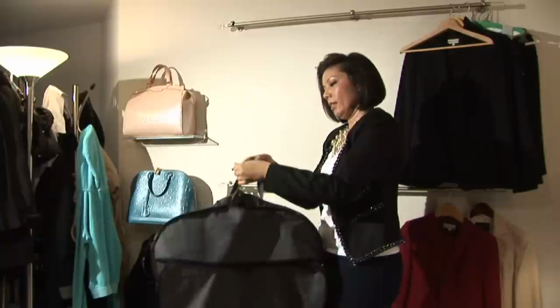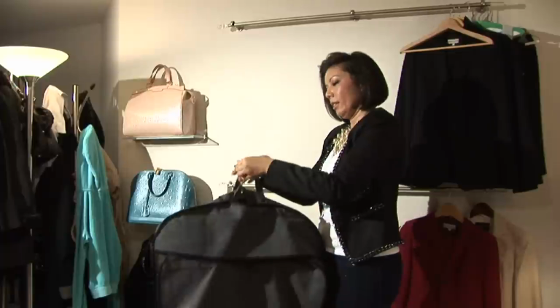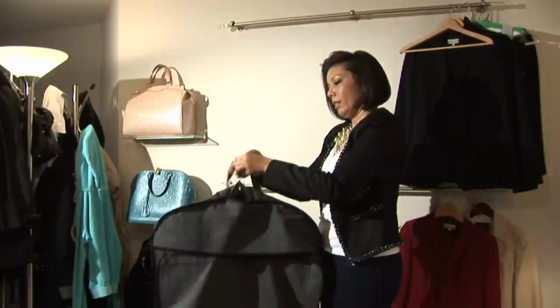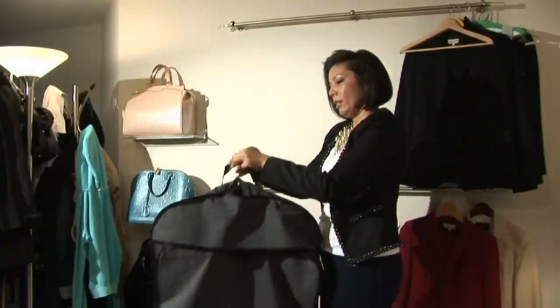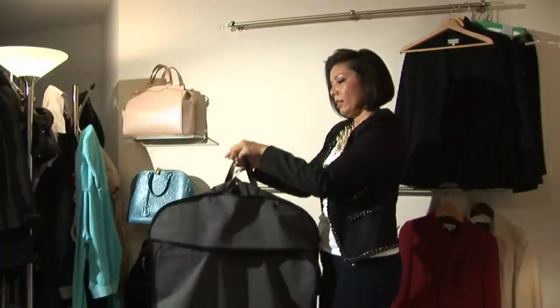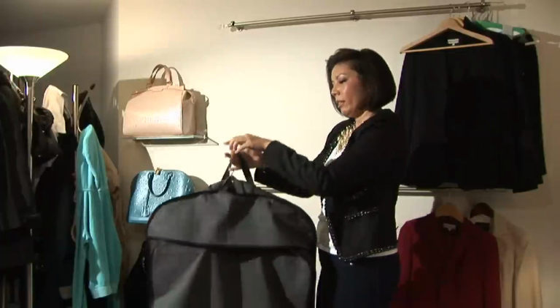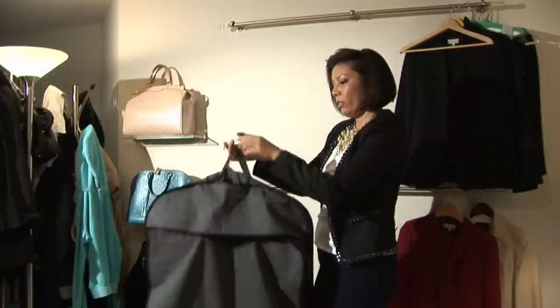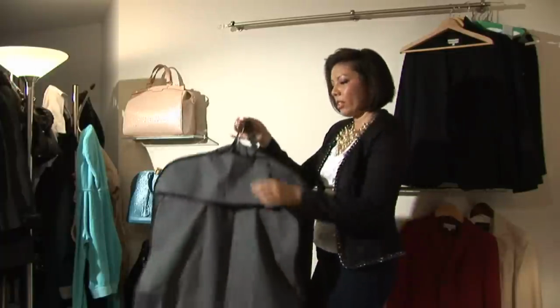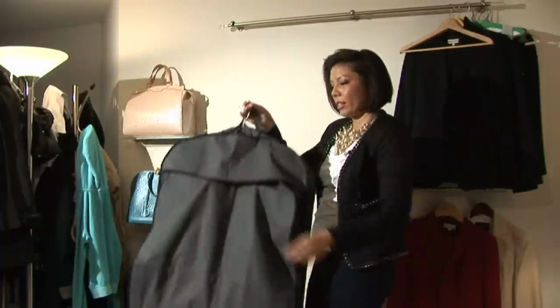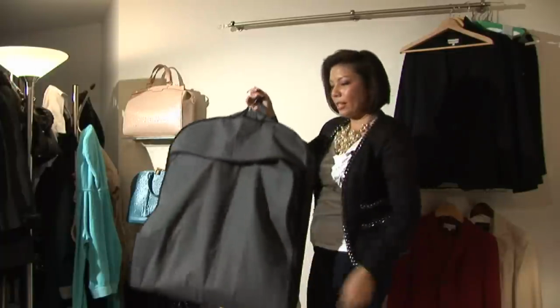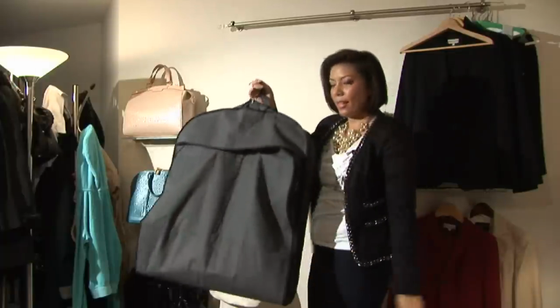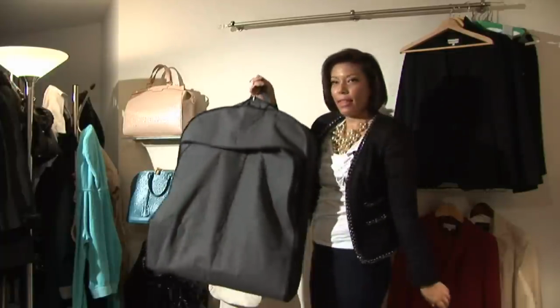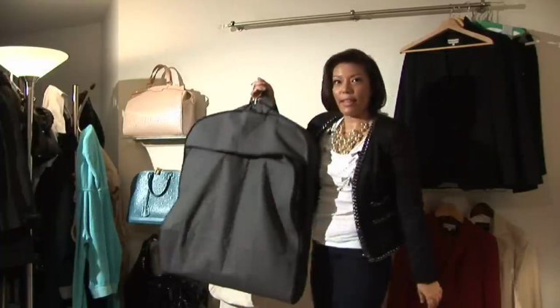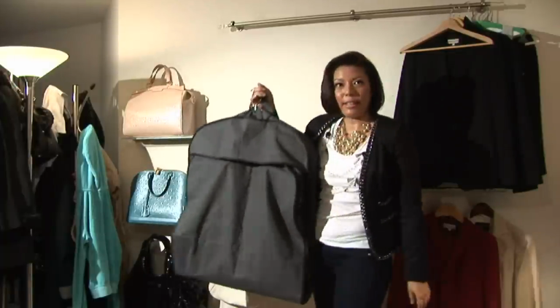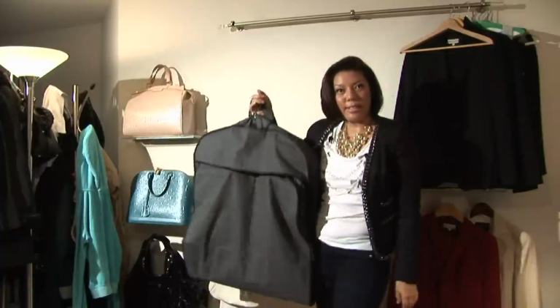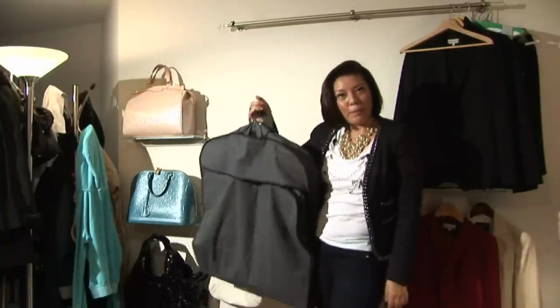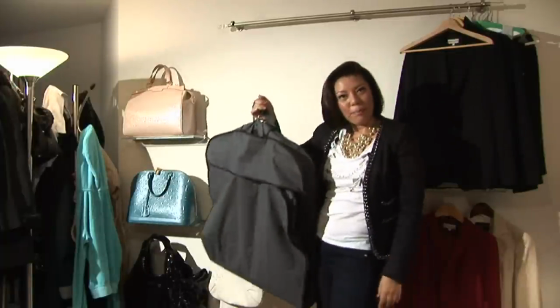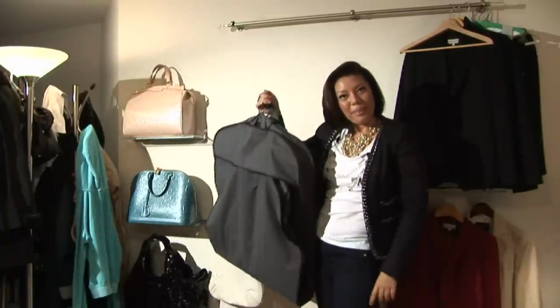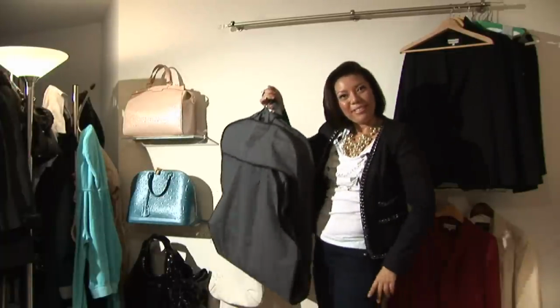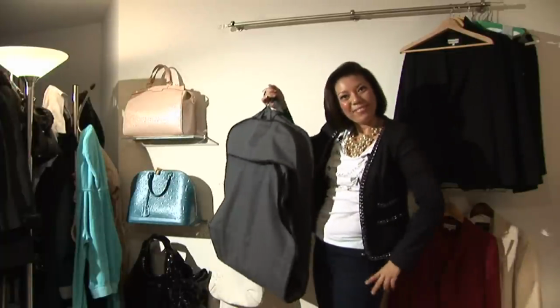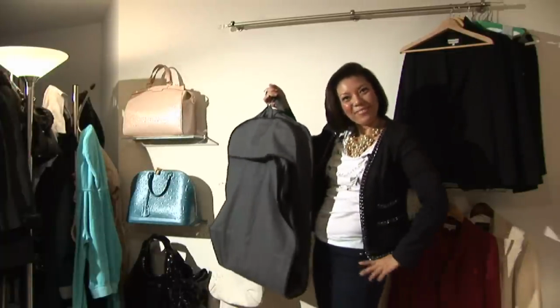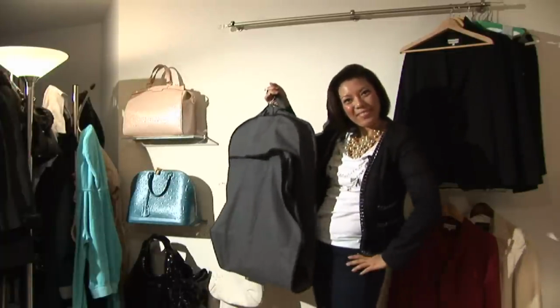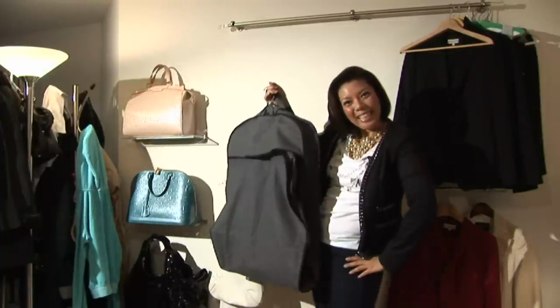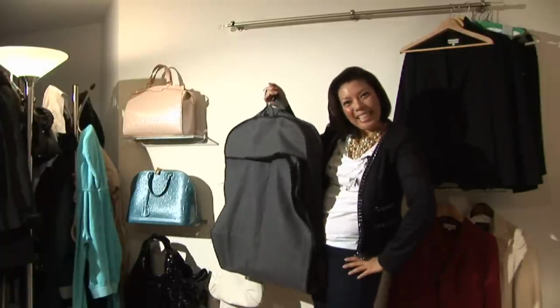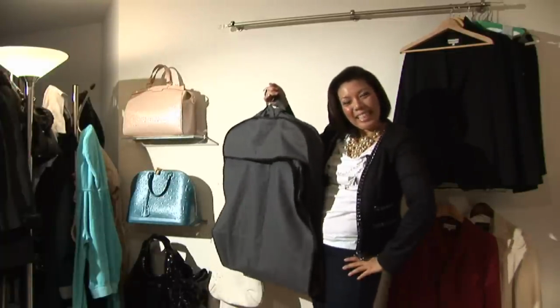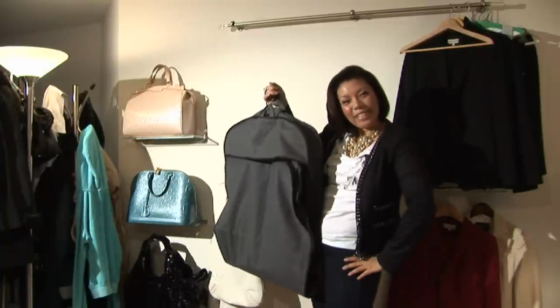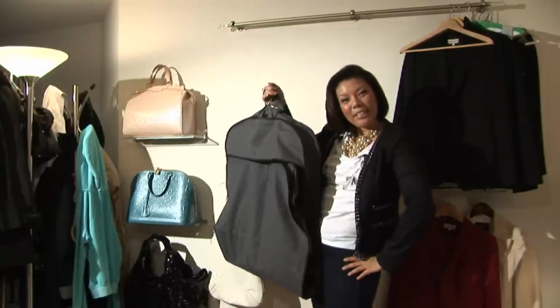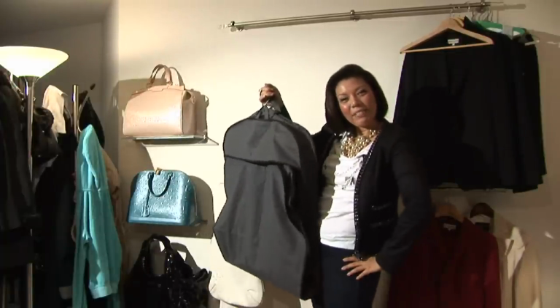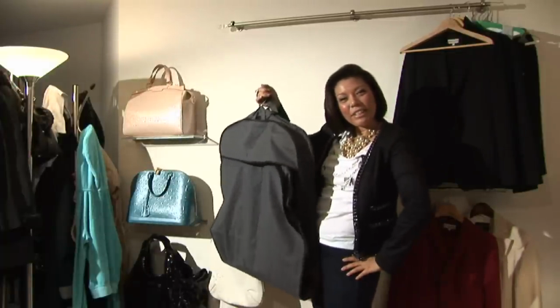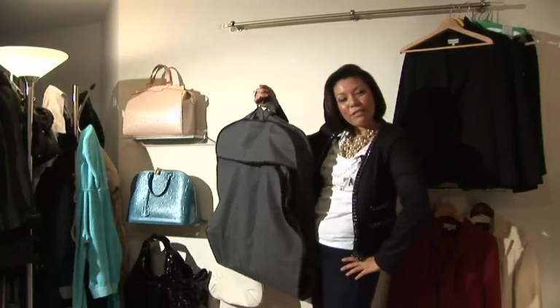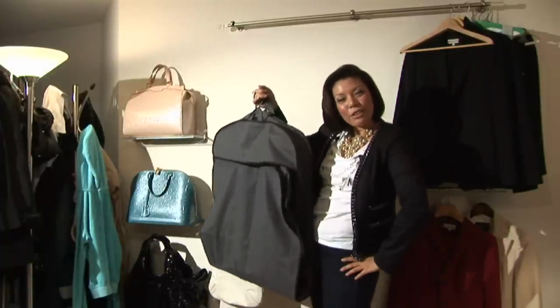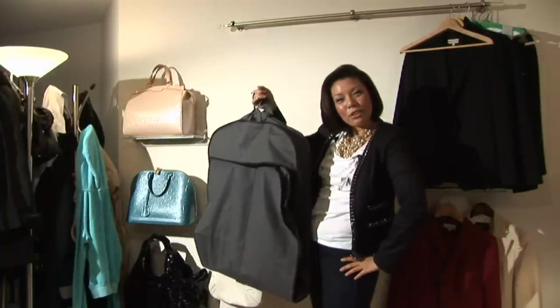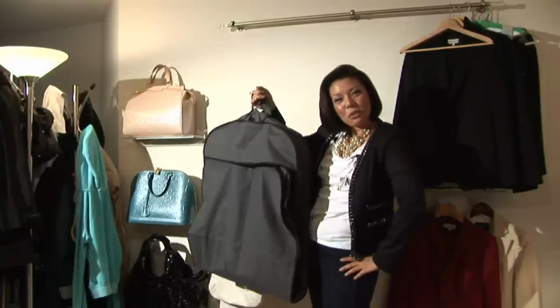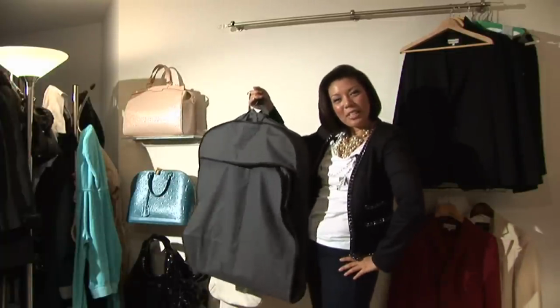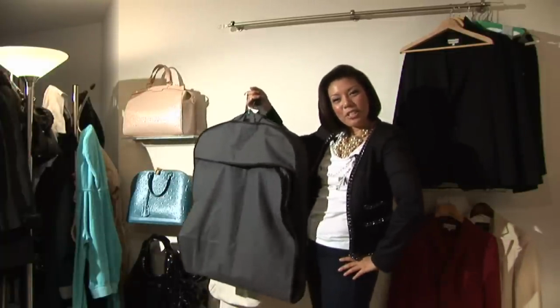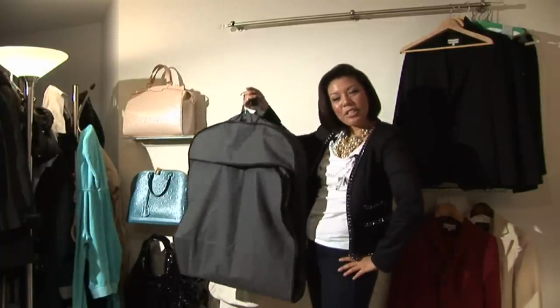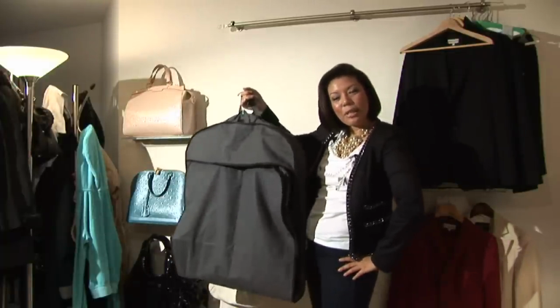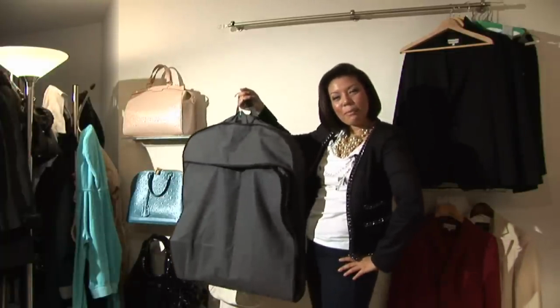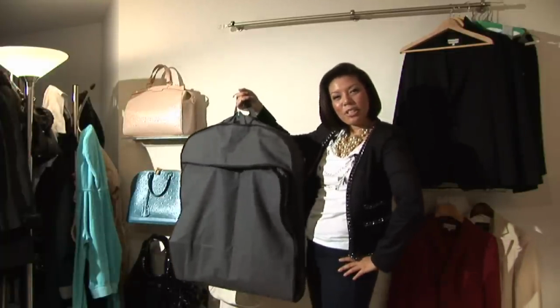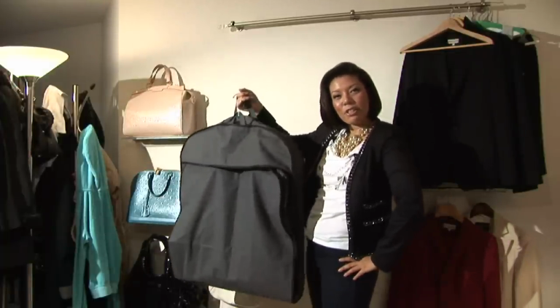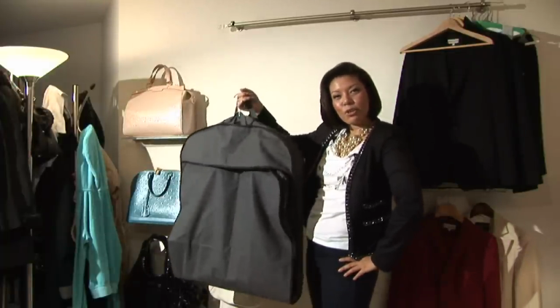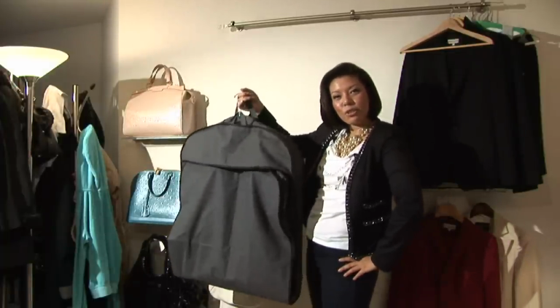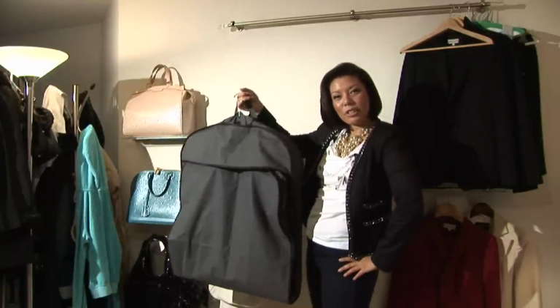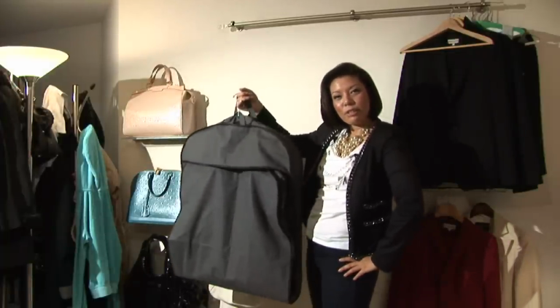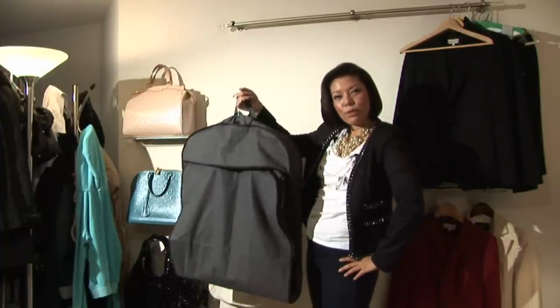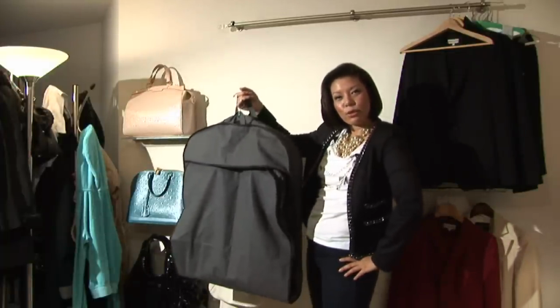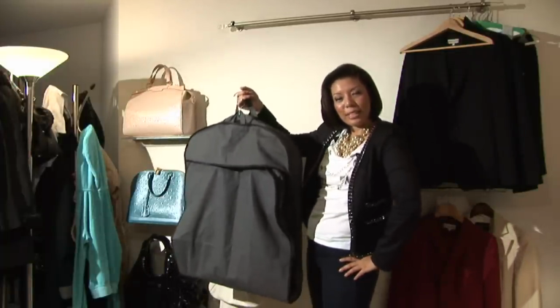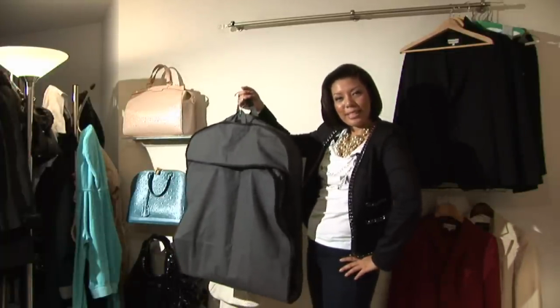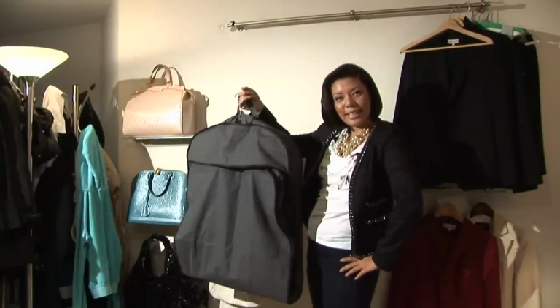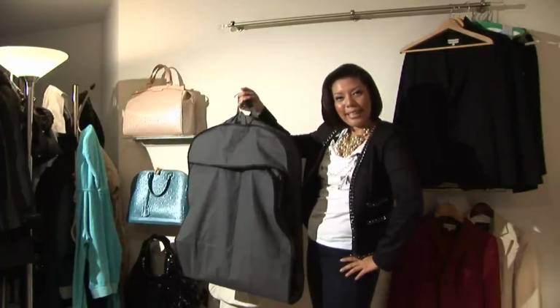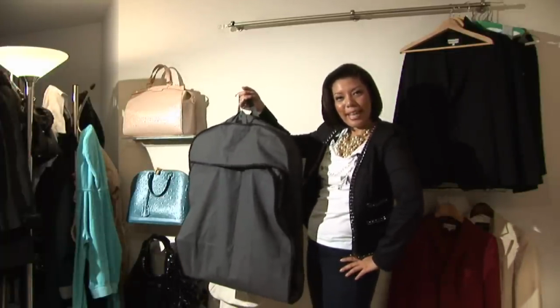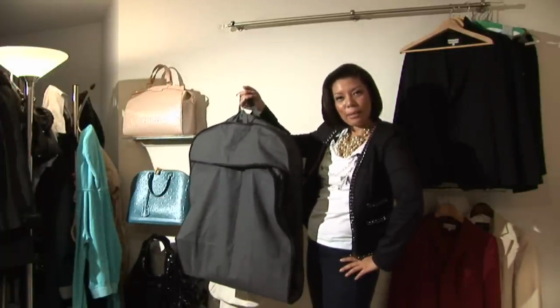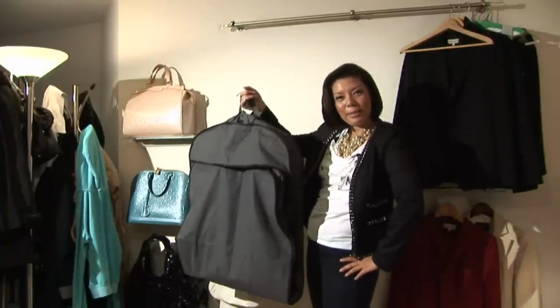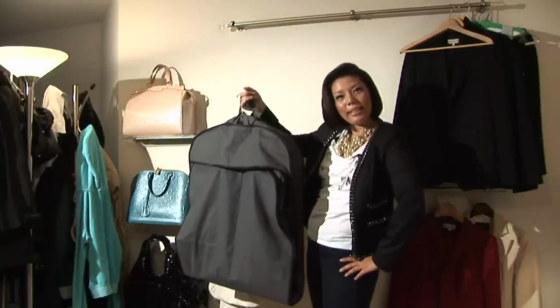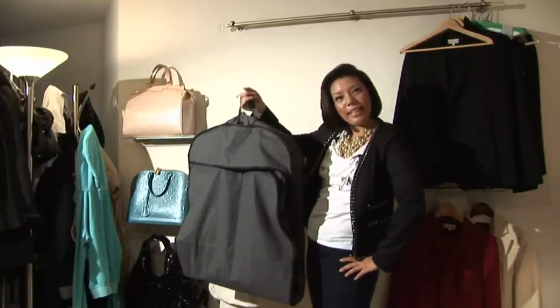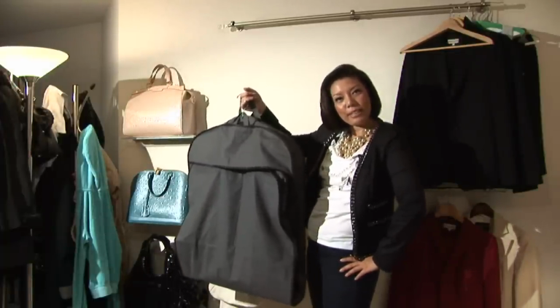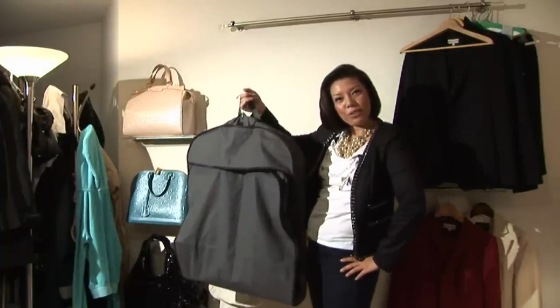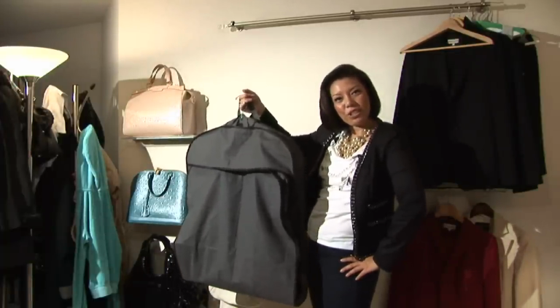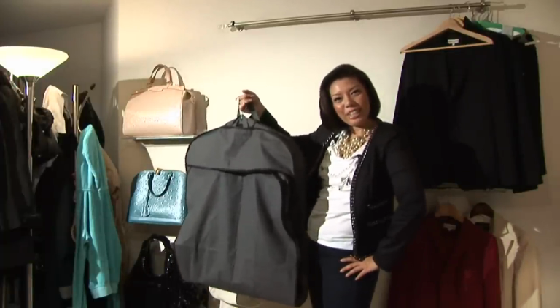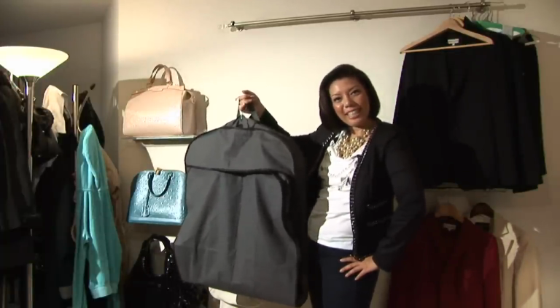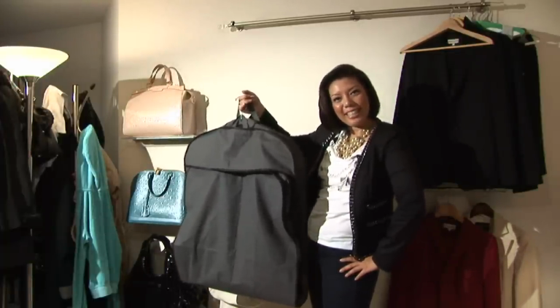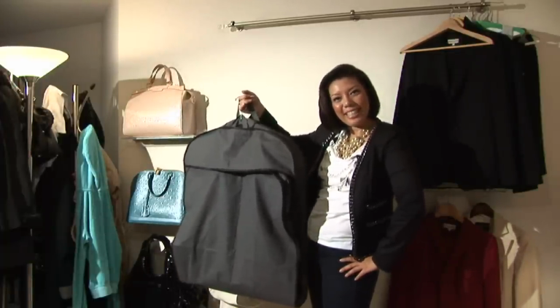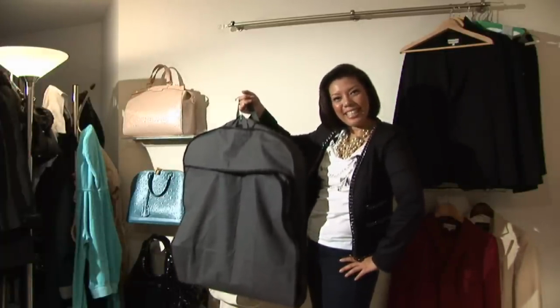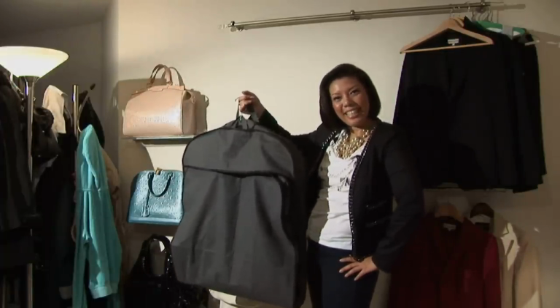So it's just that simple. If you have any further questions, I'm Michelle Sterling of Sterling Style Academy. Thanks for joining us today.